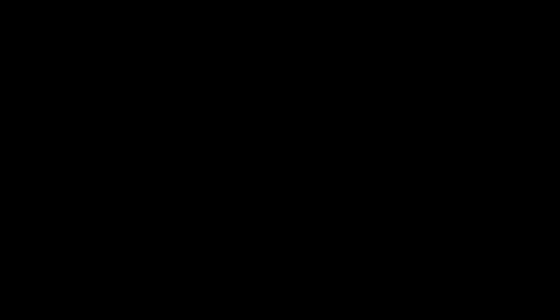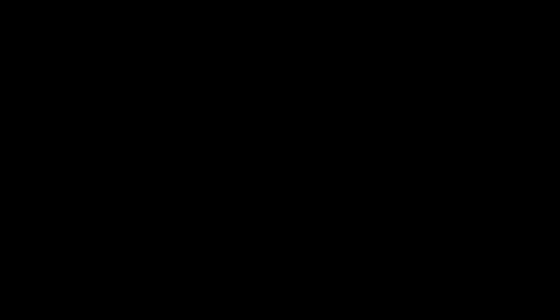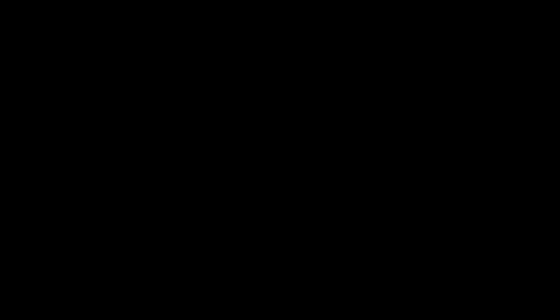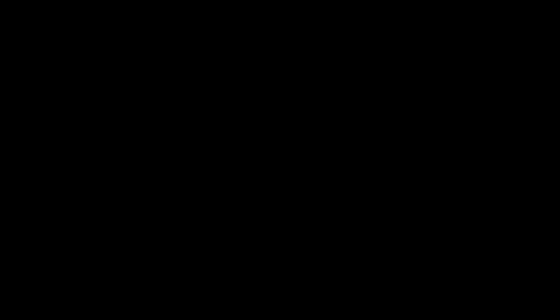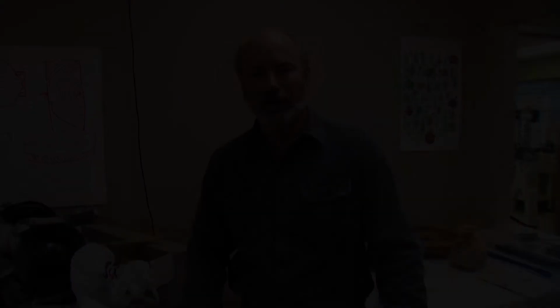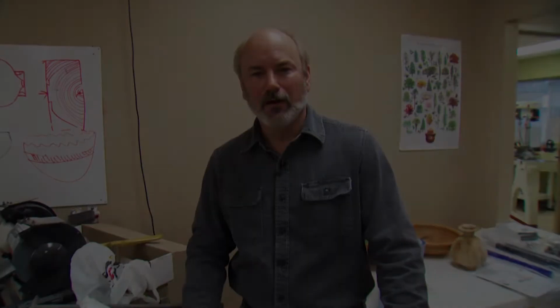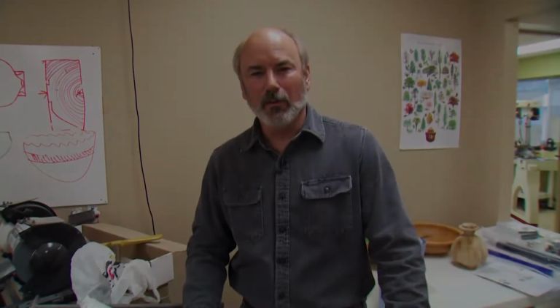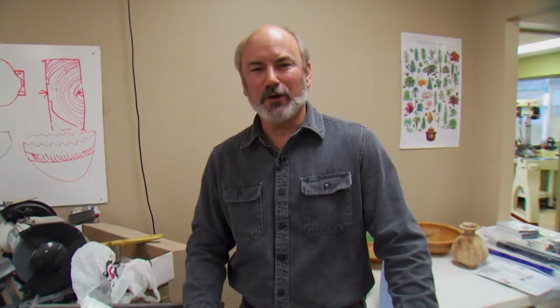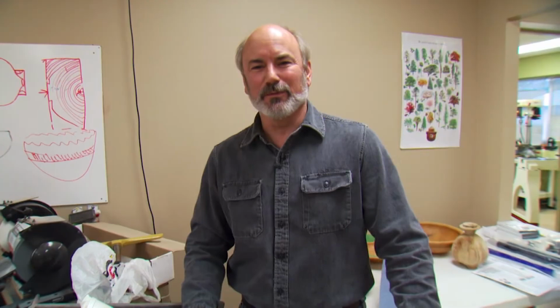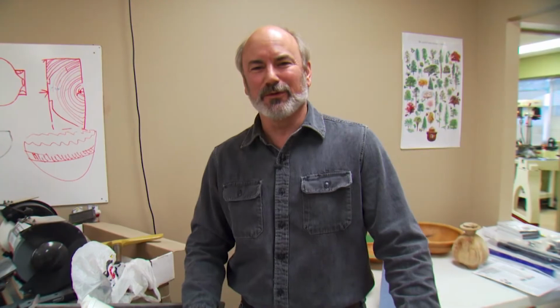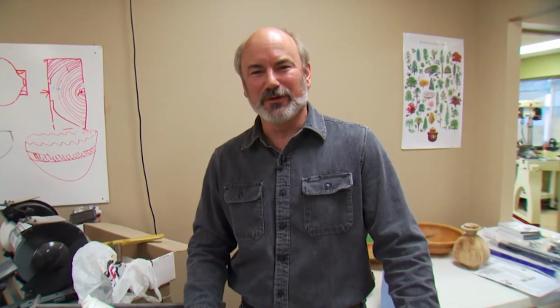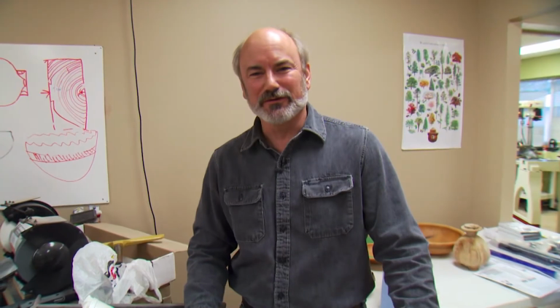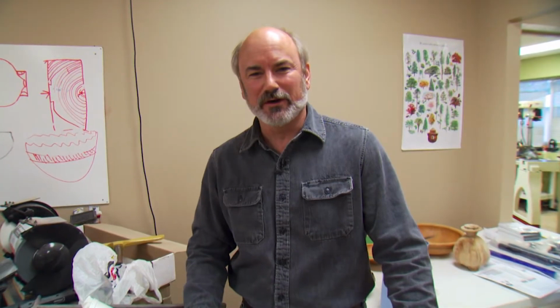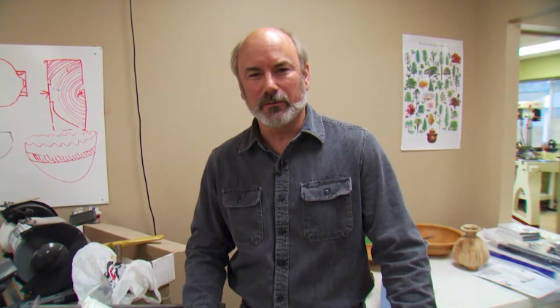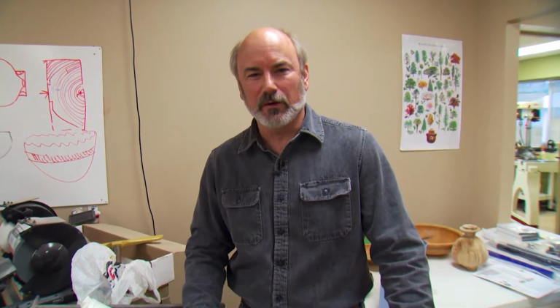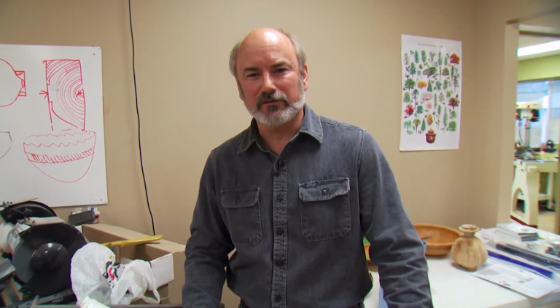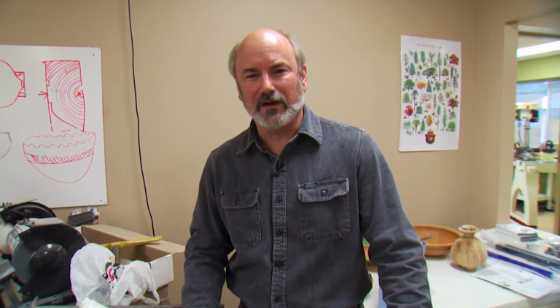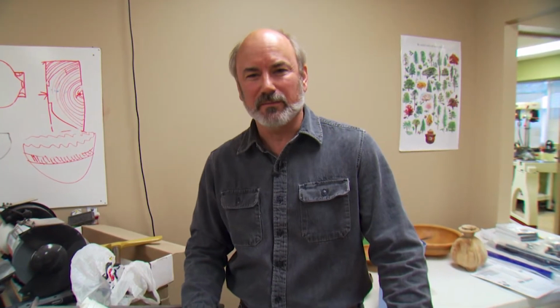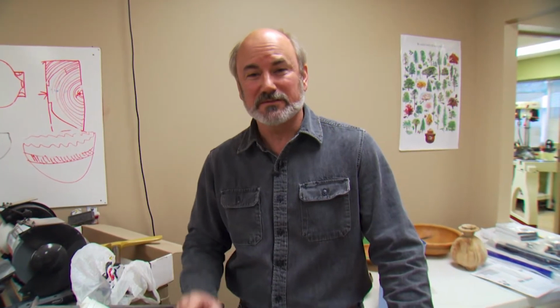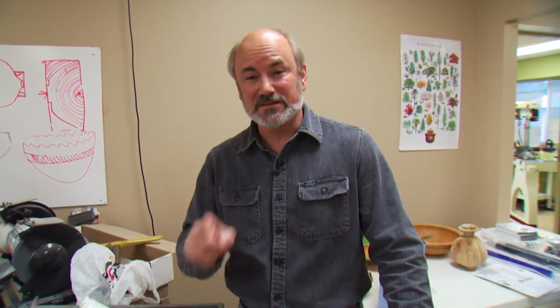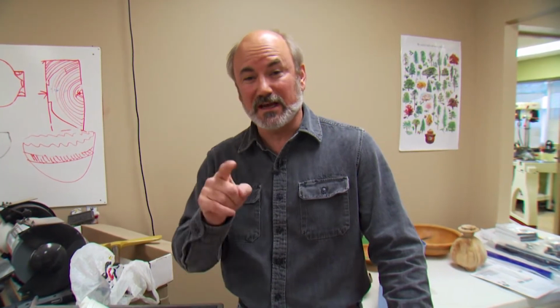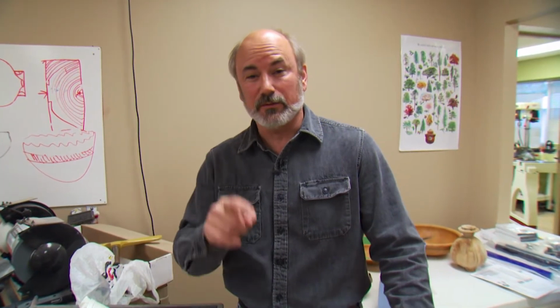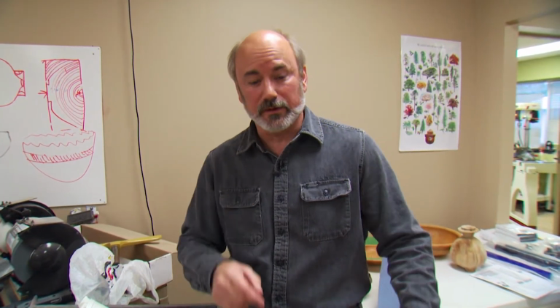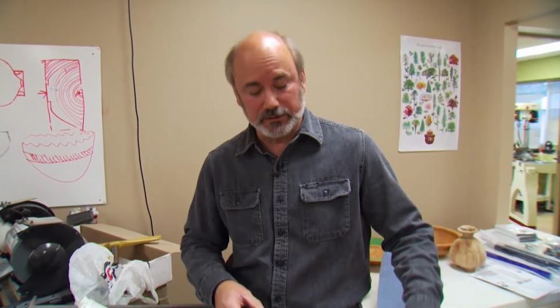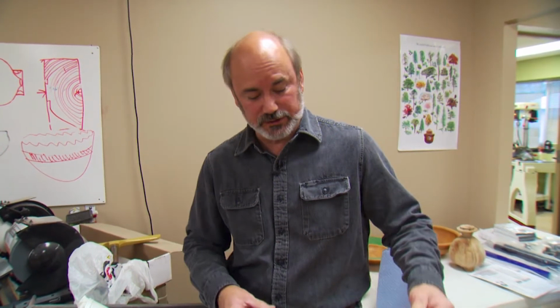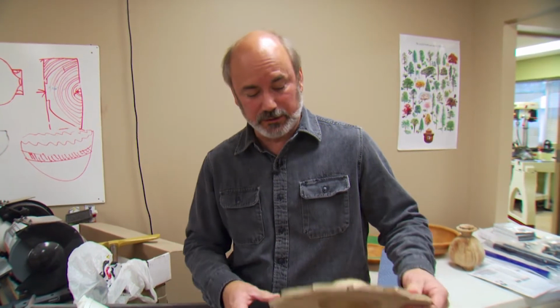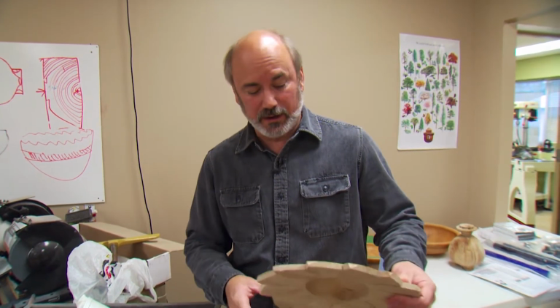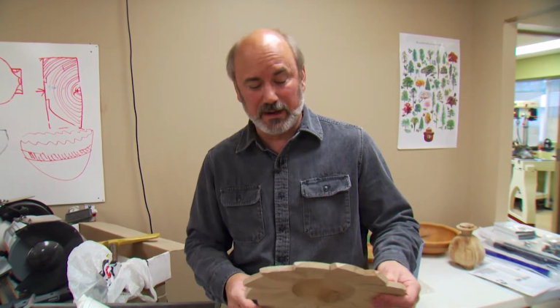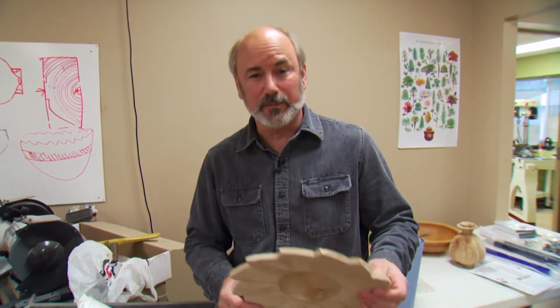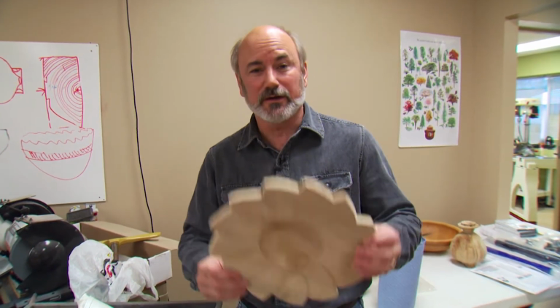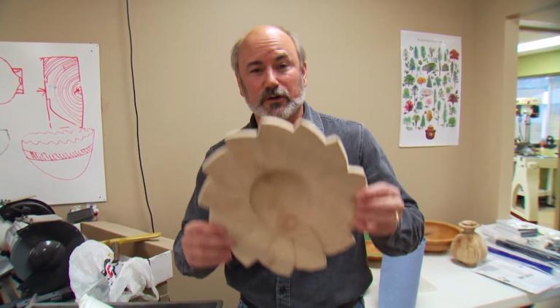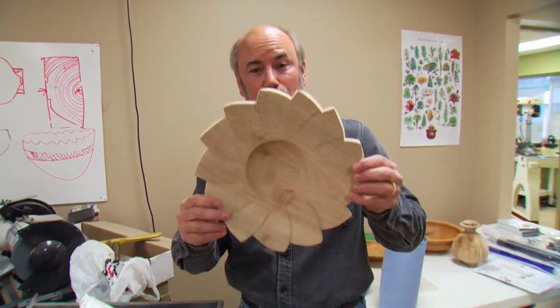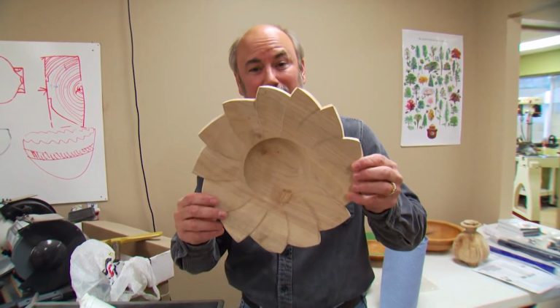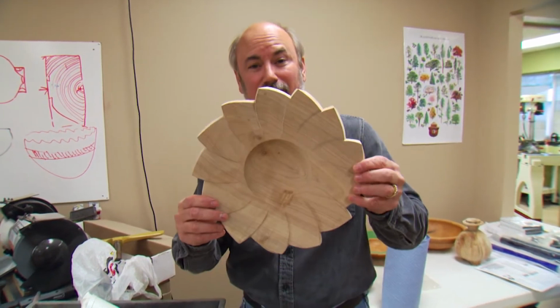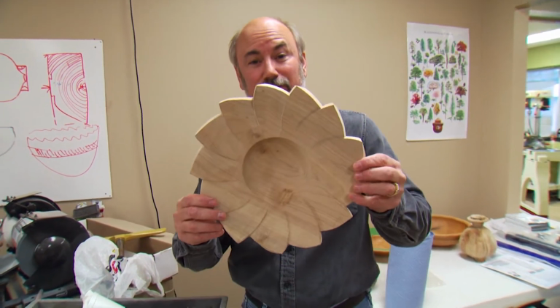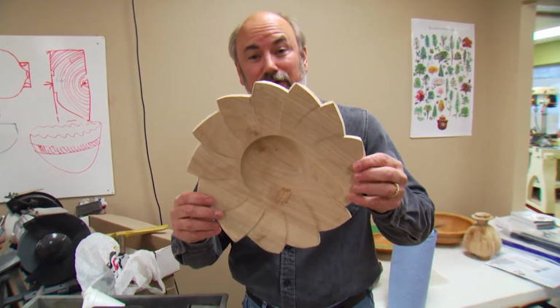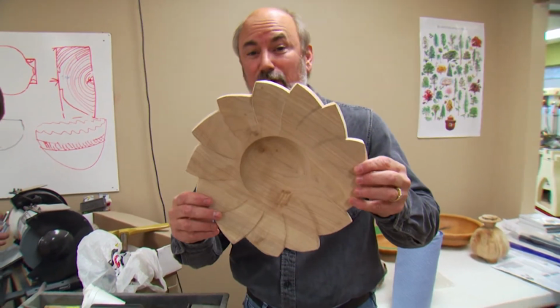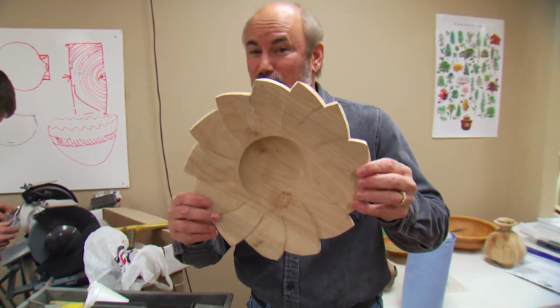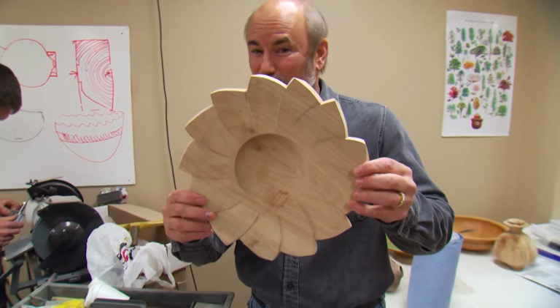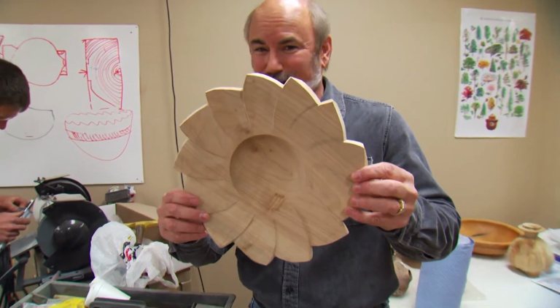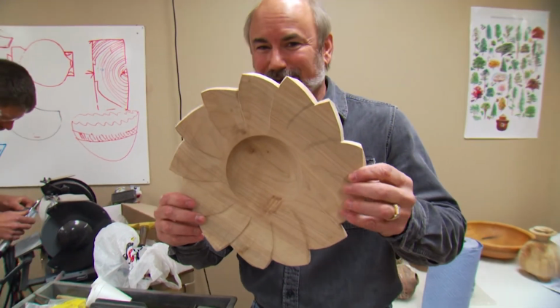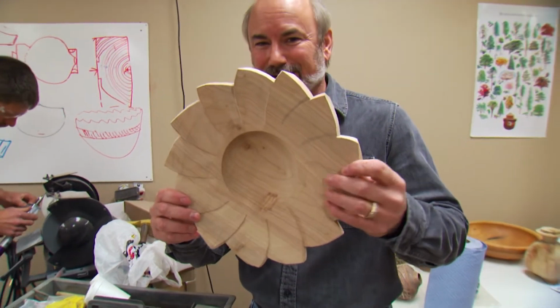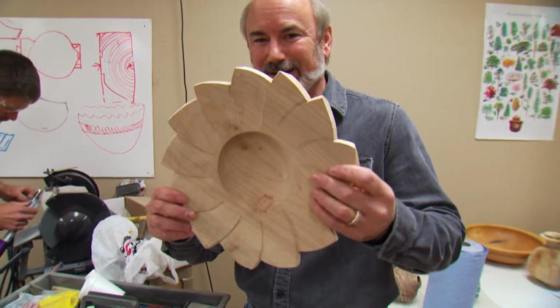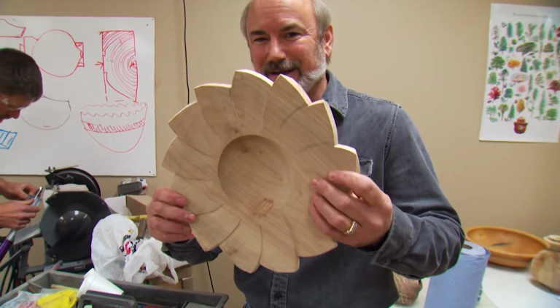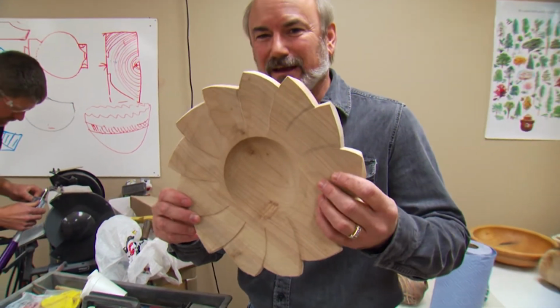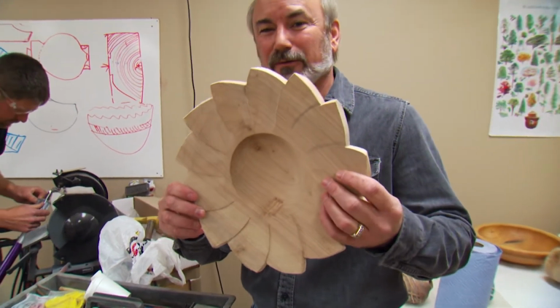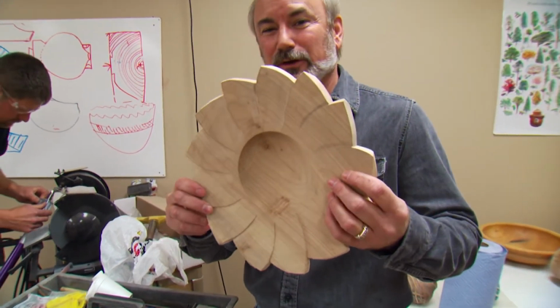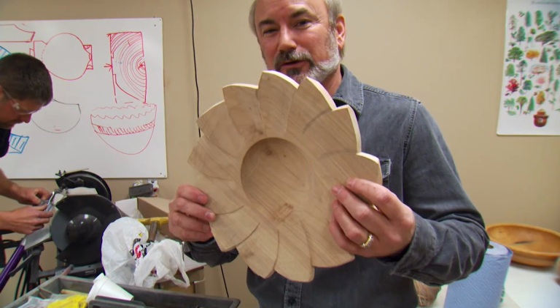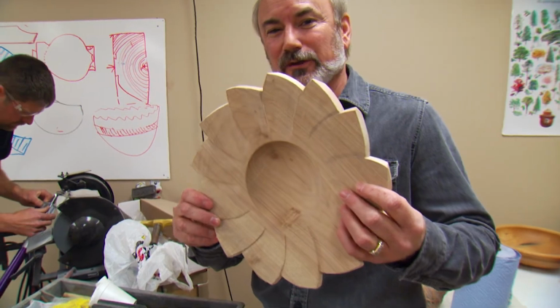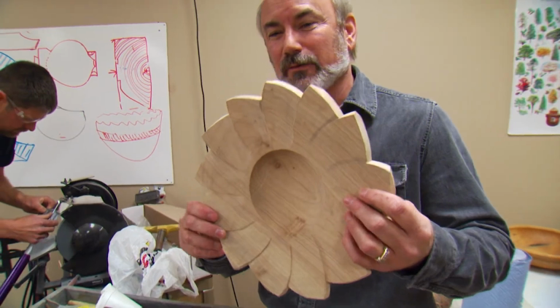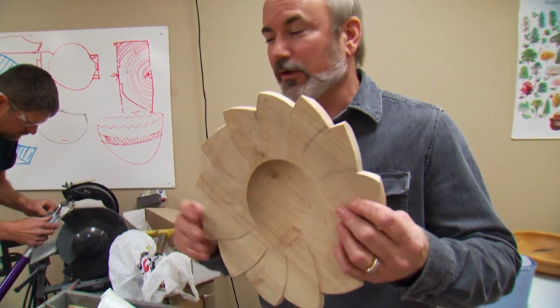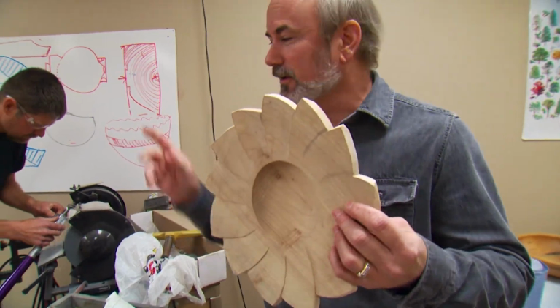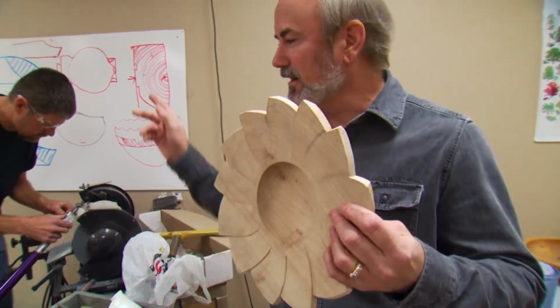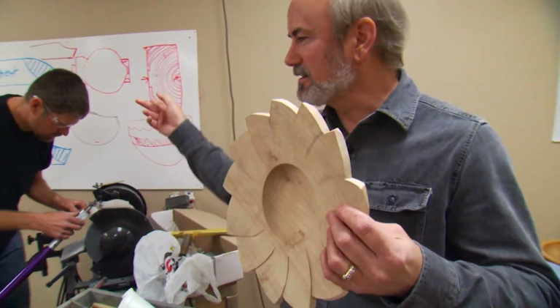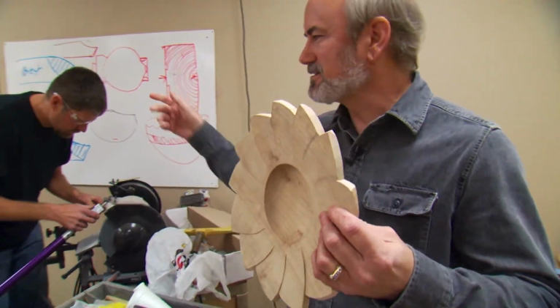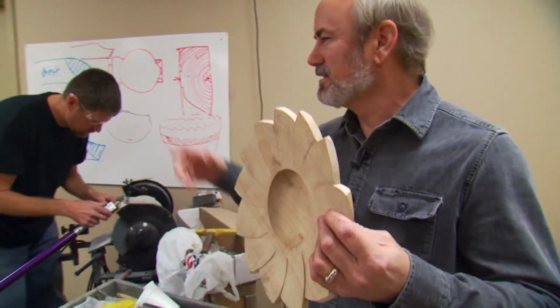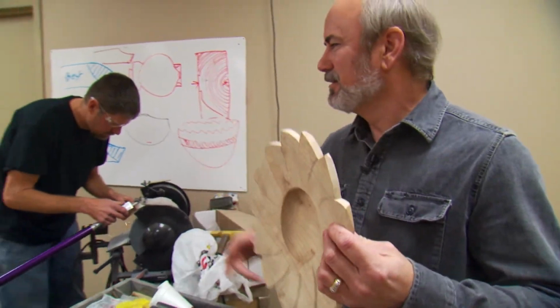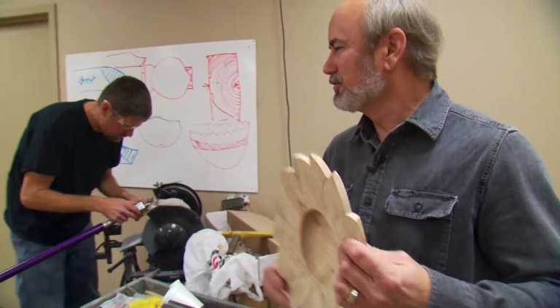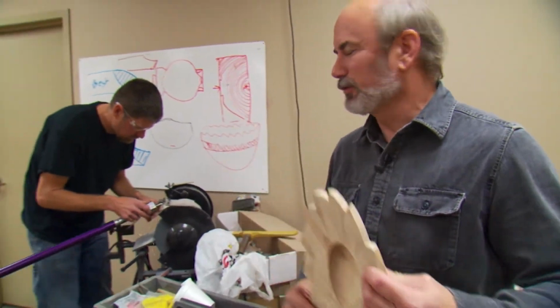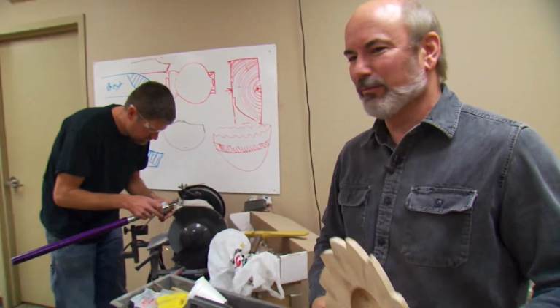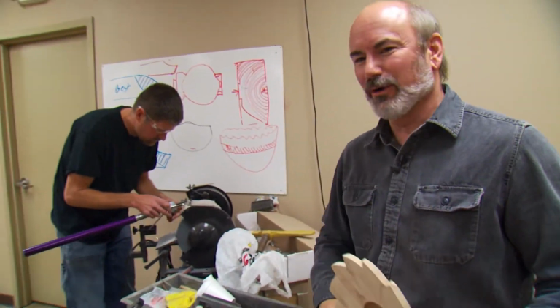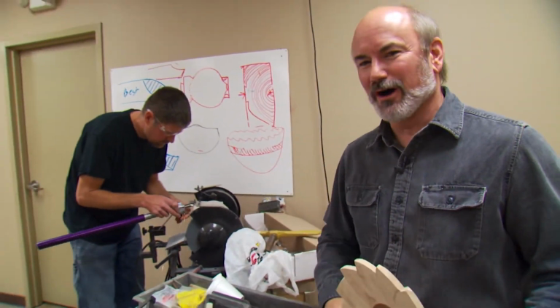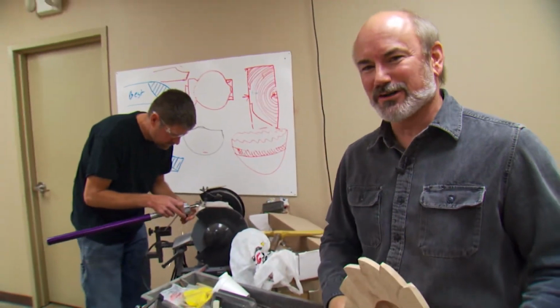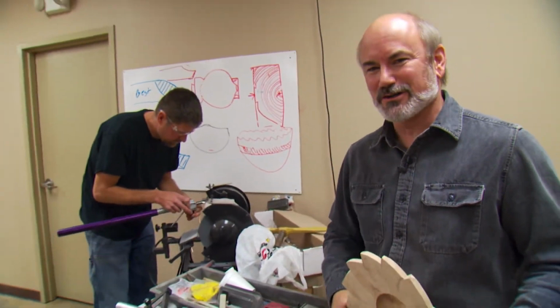Welcome to the Woodturning Workshop. Today we're going to show you how to make your platters pretty, and we're going to do that with our guest, Trent Bosch.